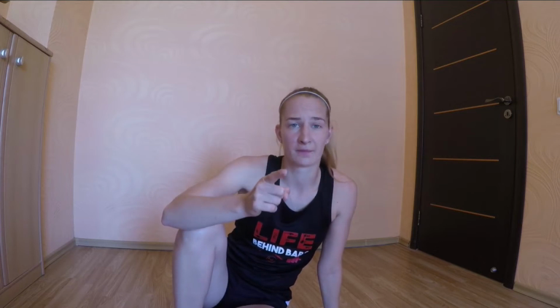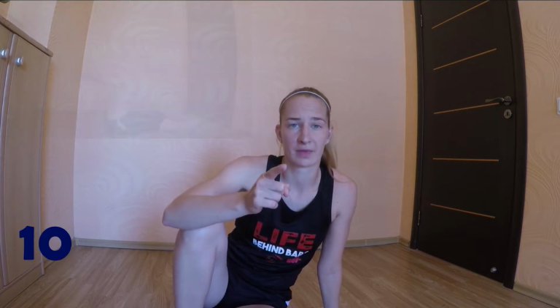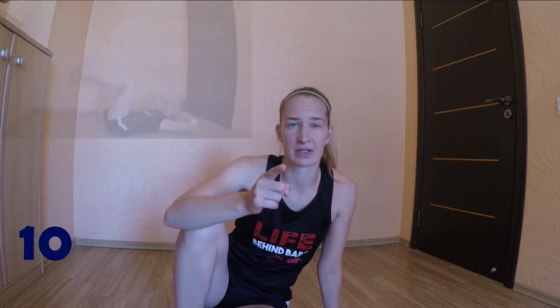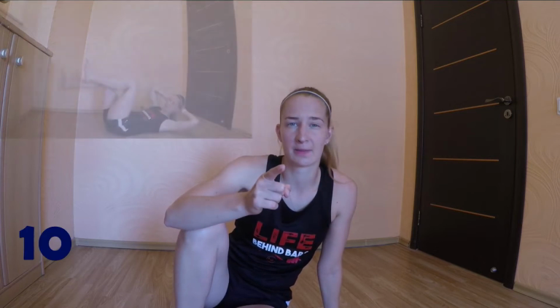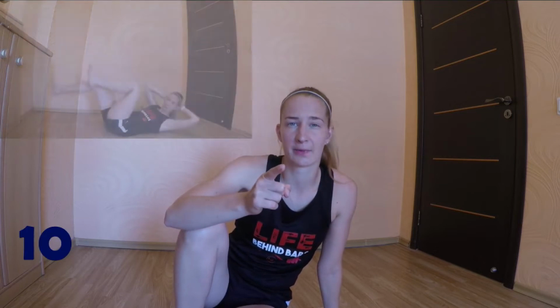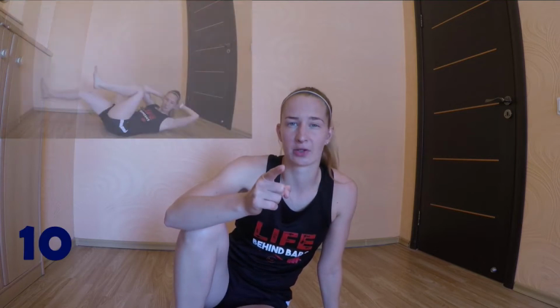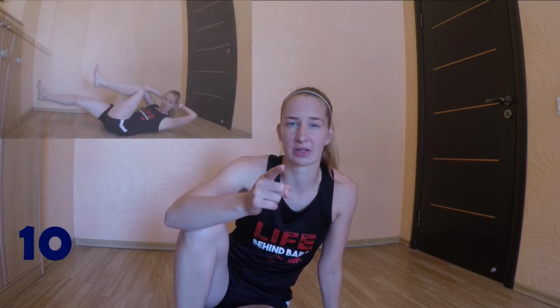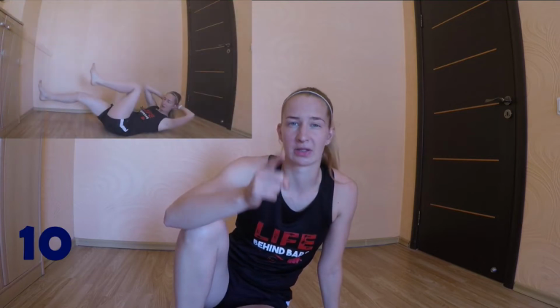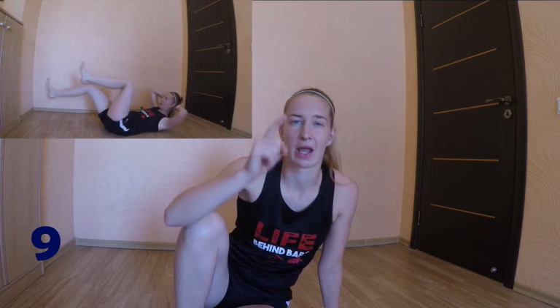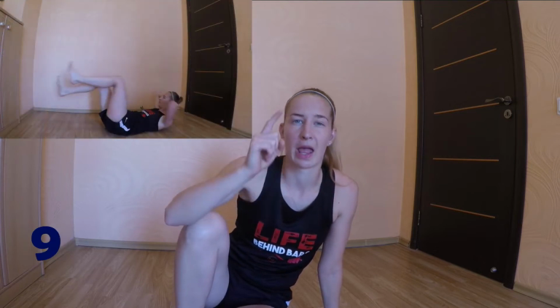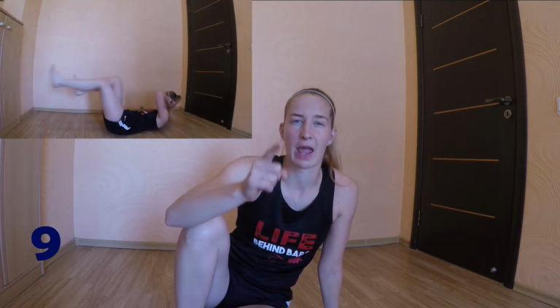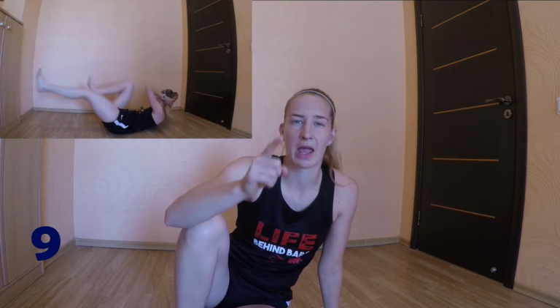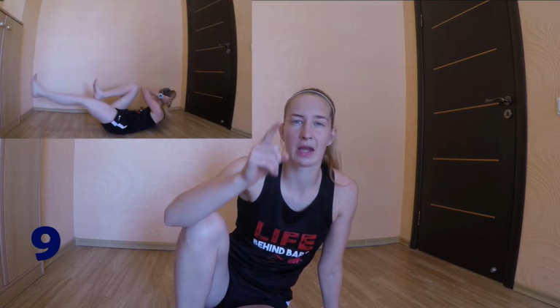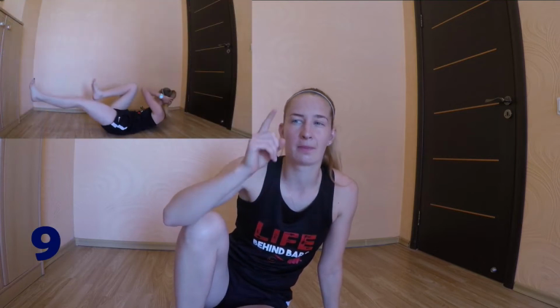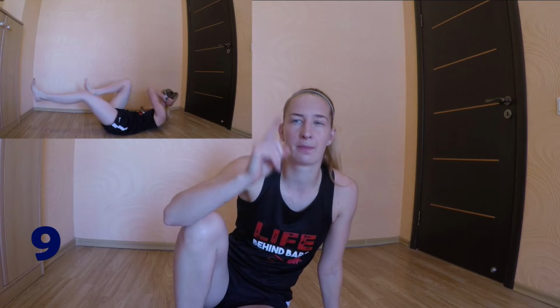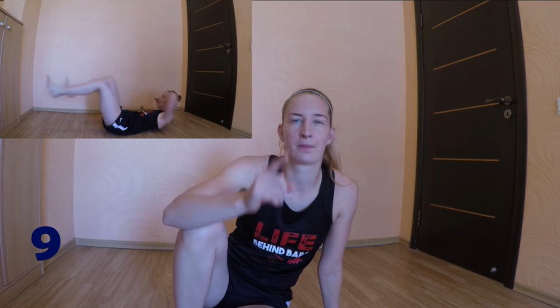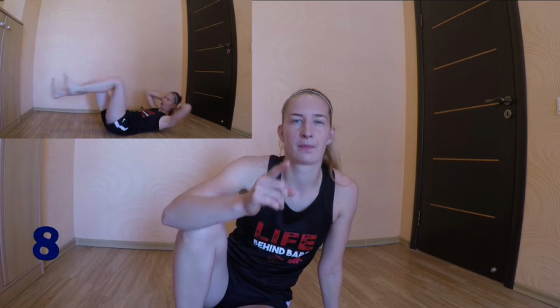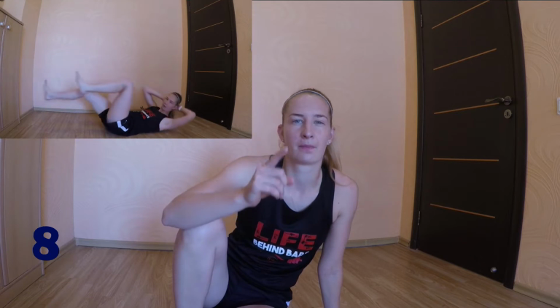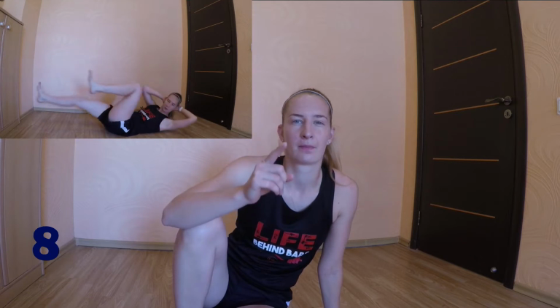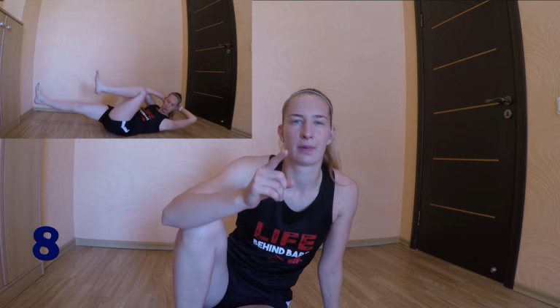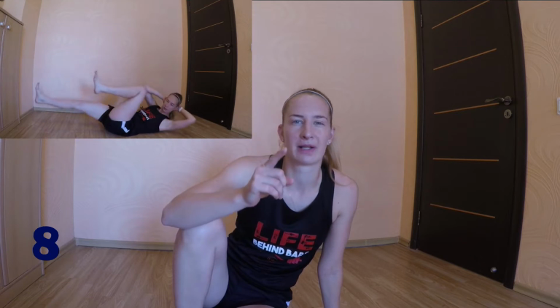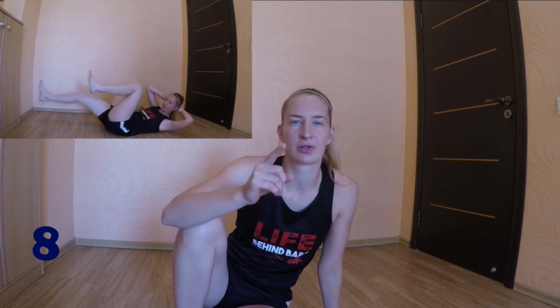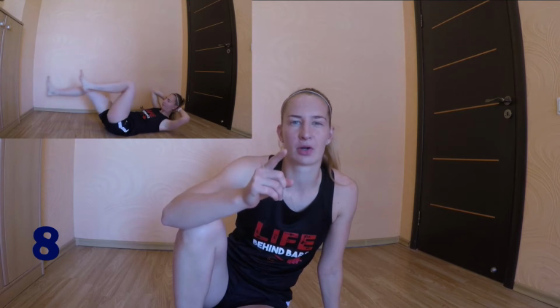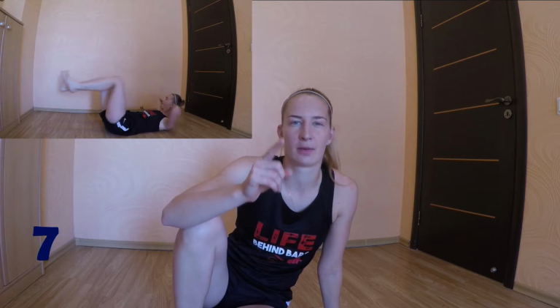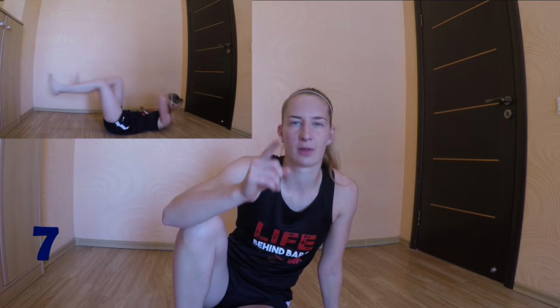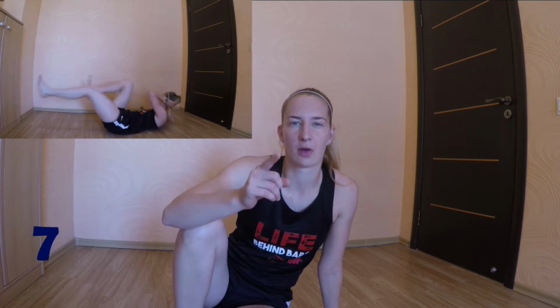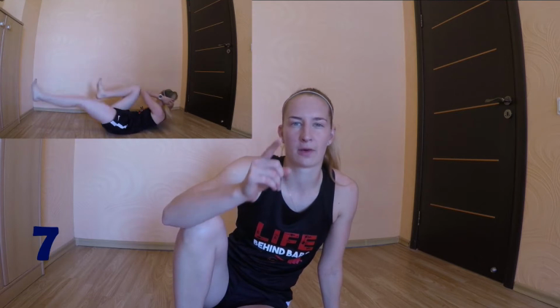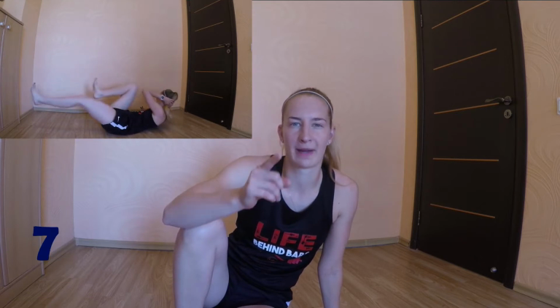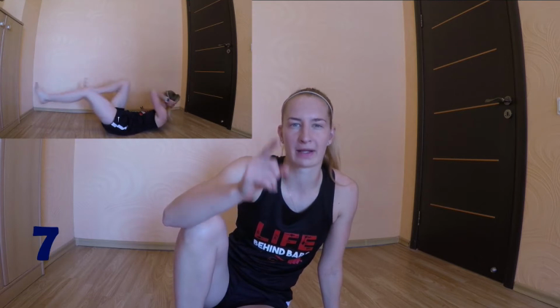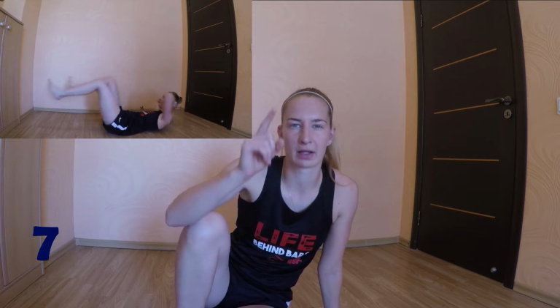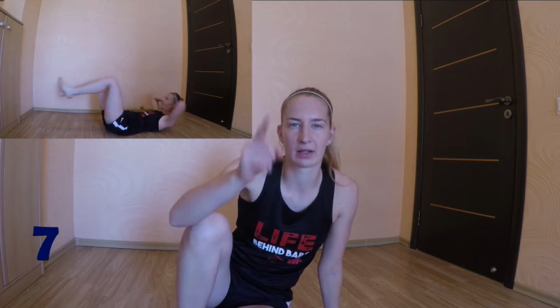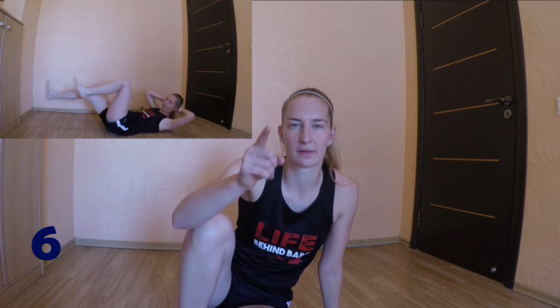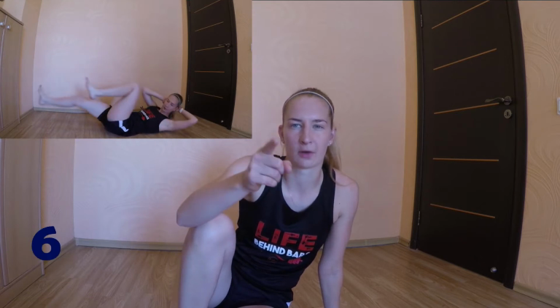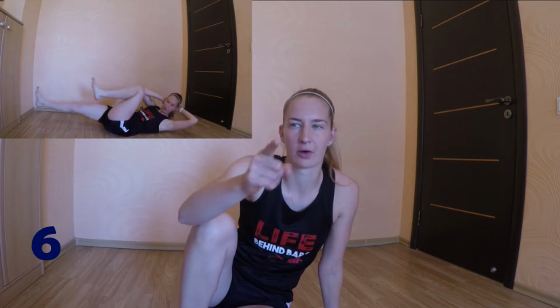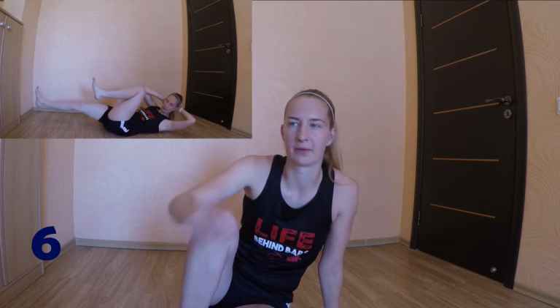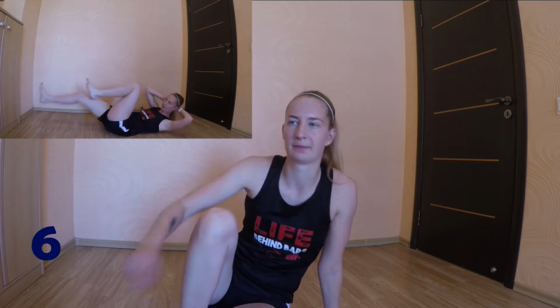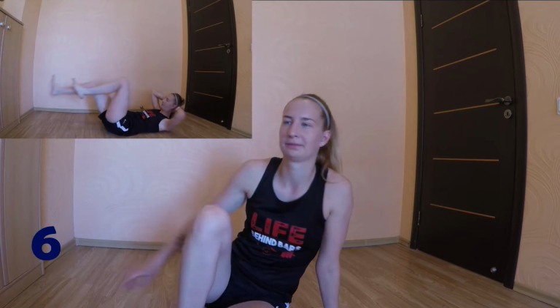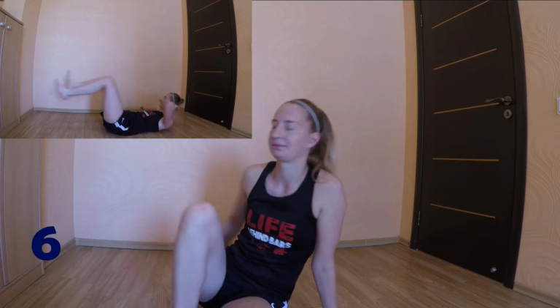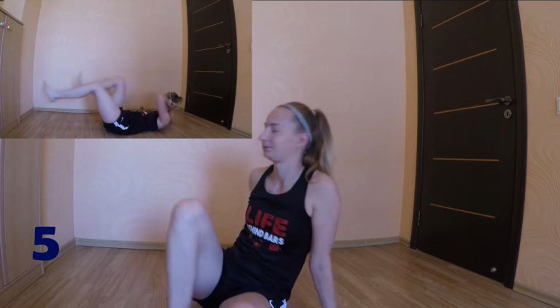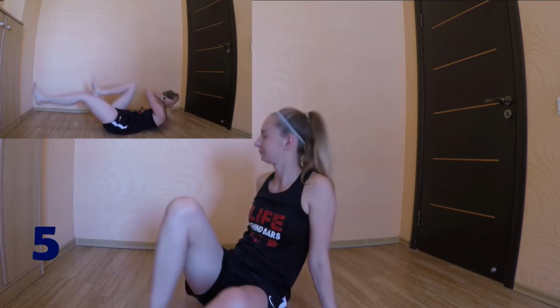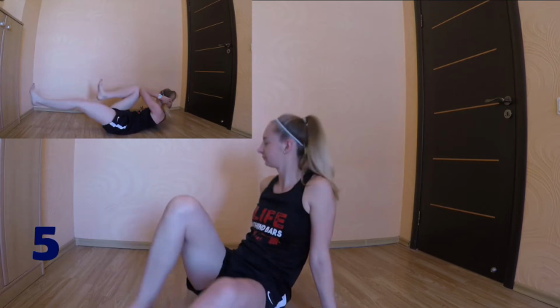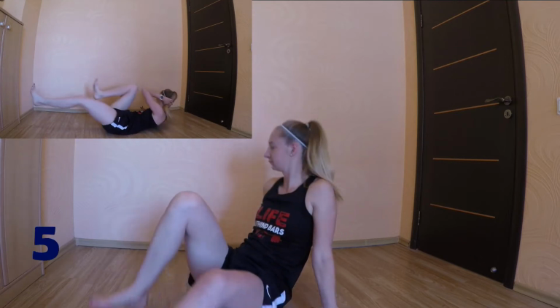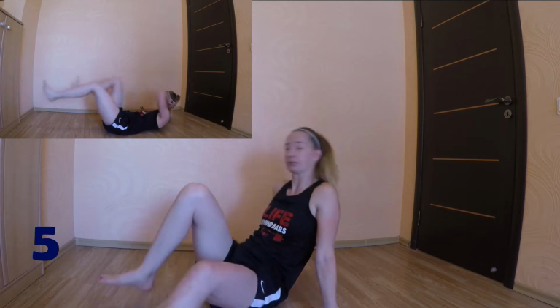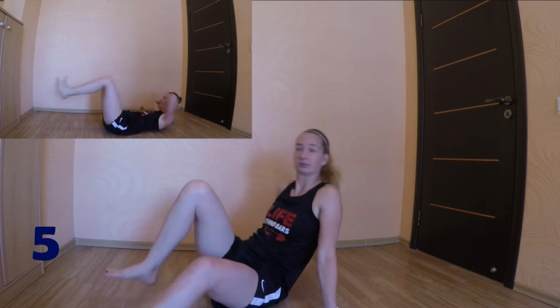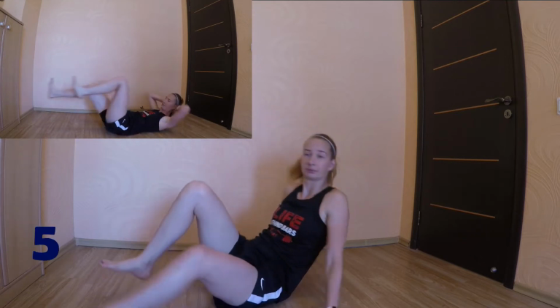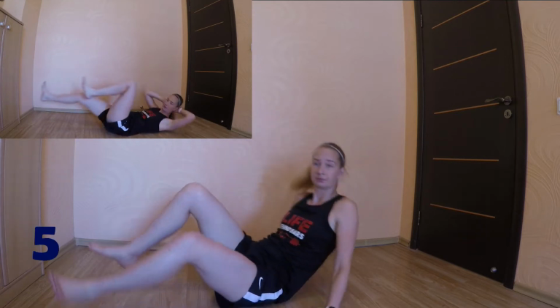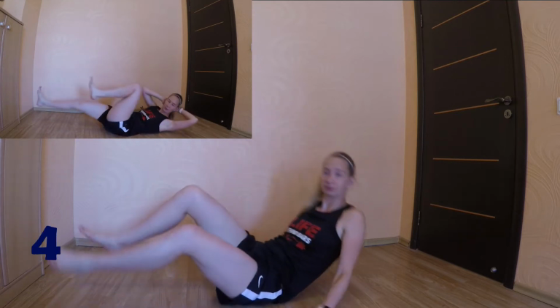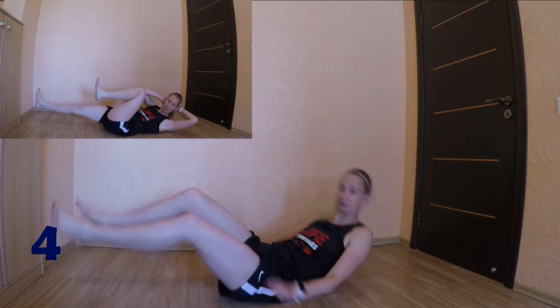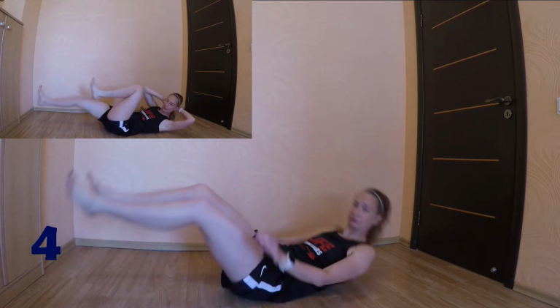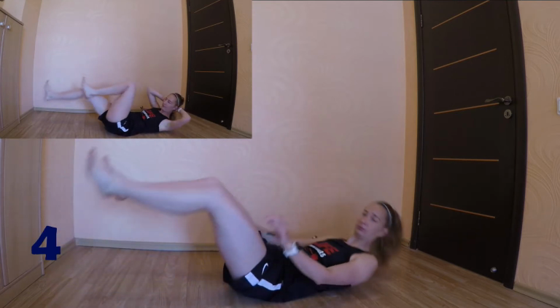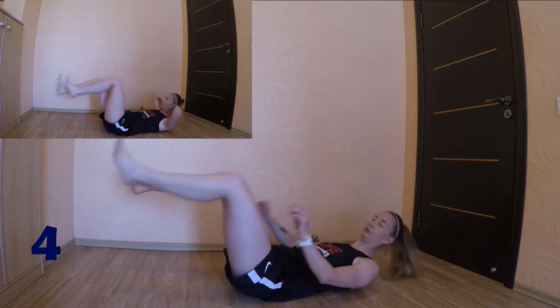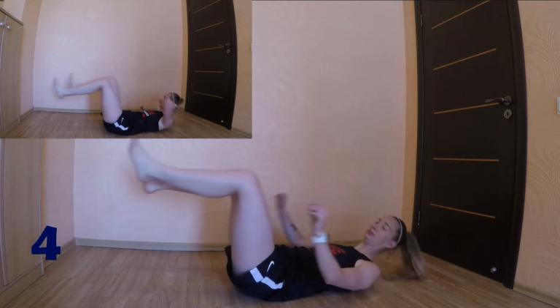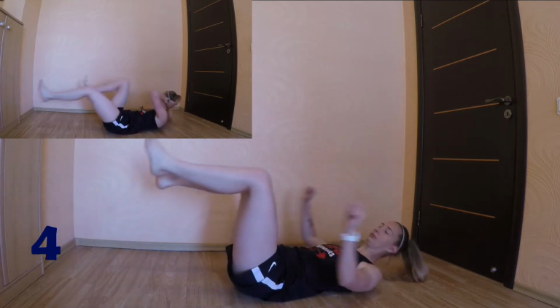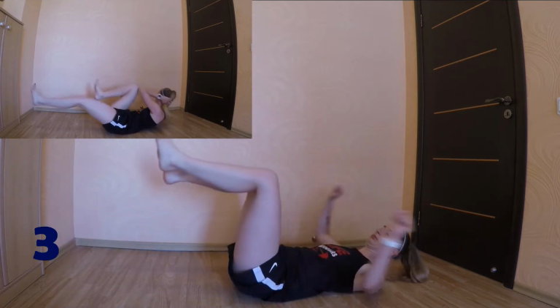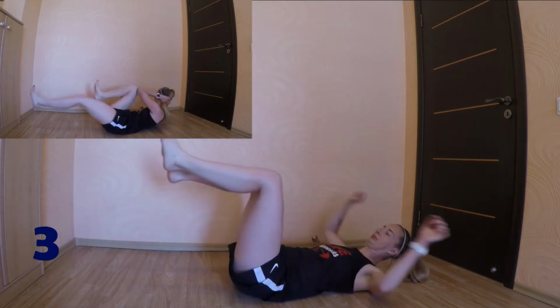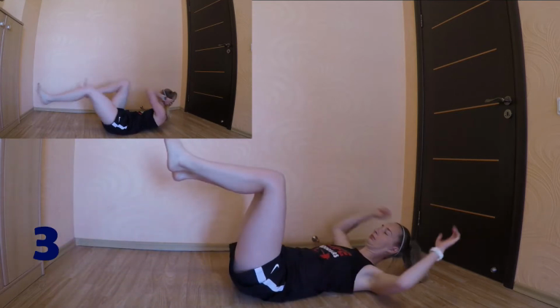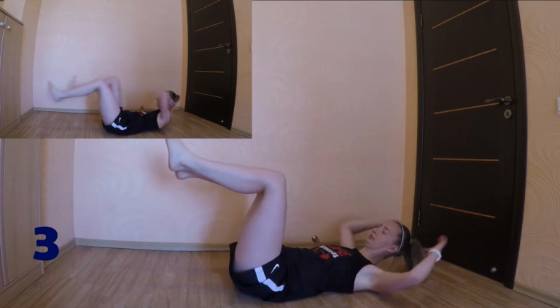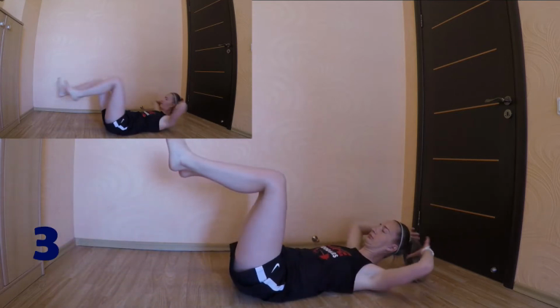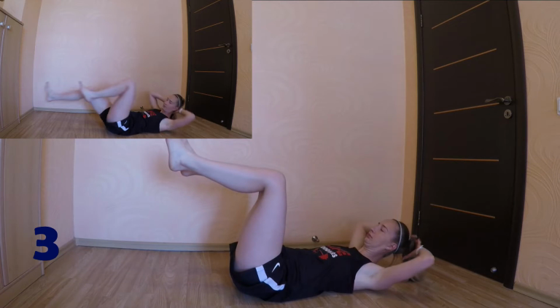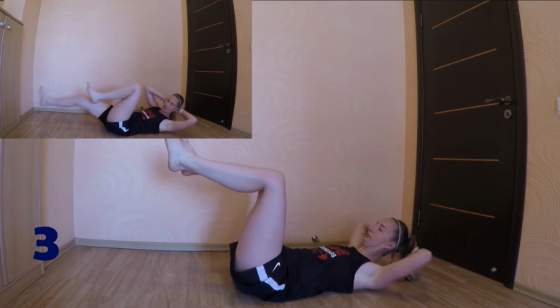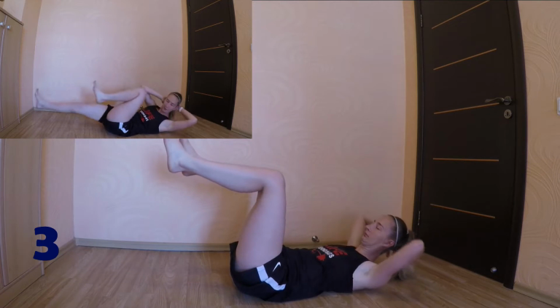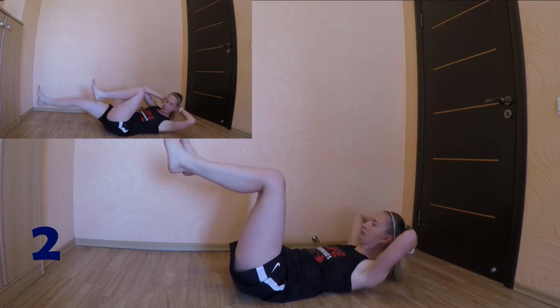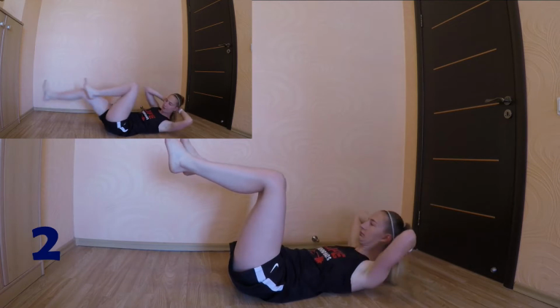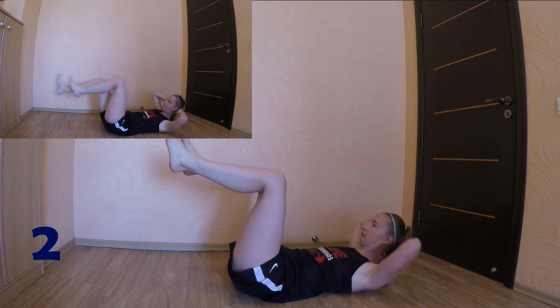It's important to press your lower back down. 3, 2, 1, go!